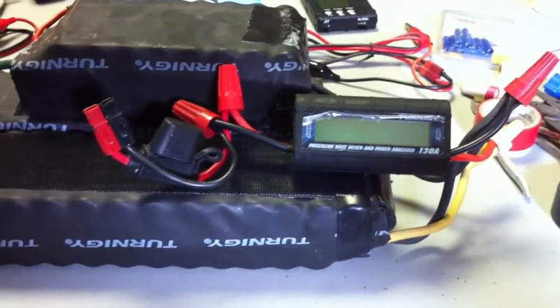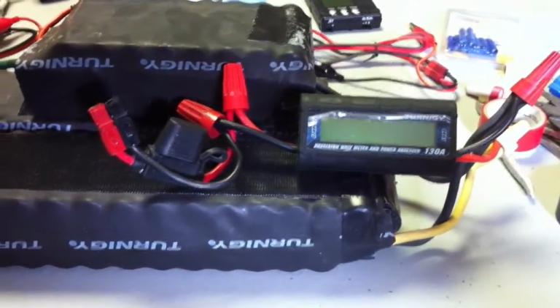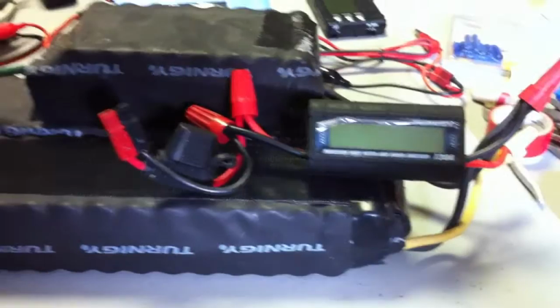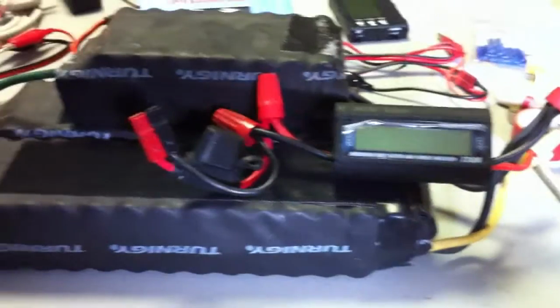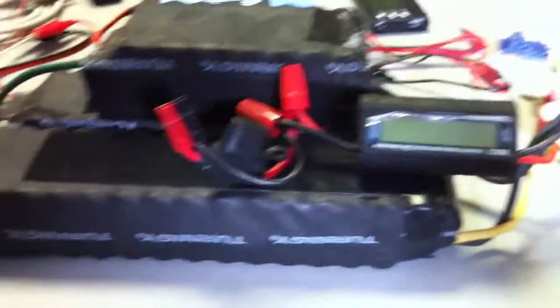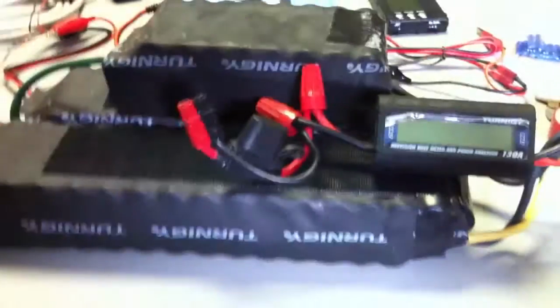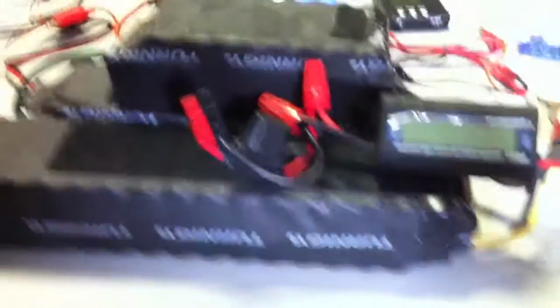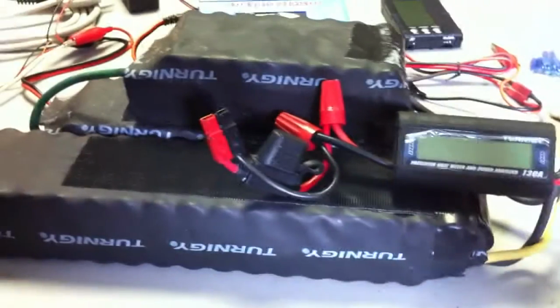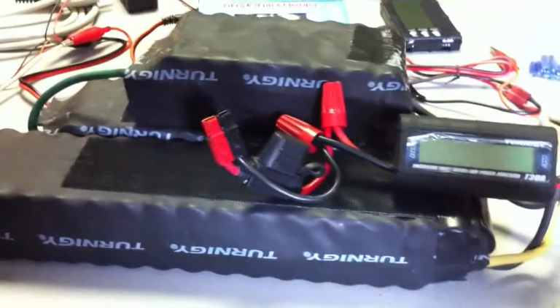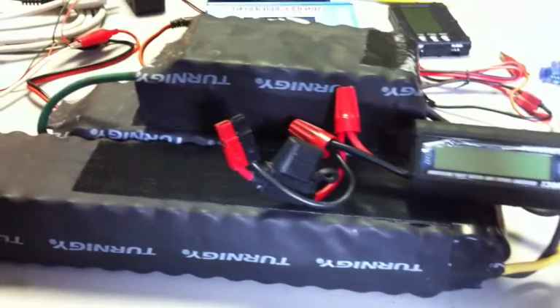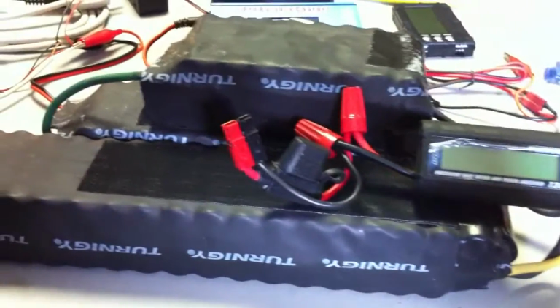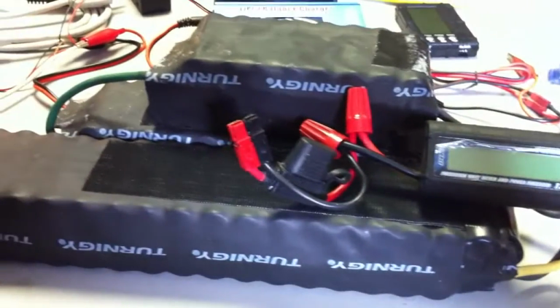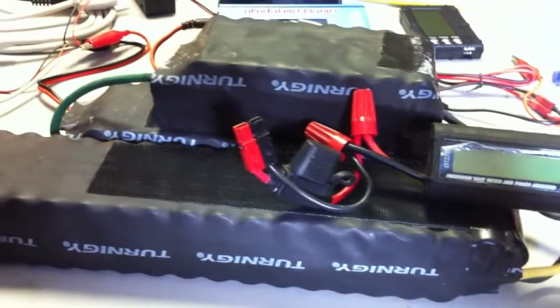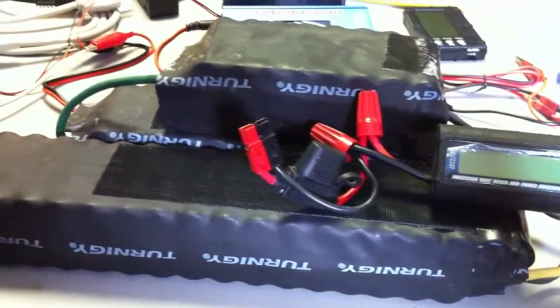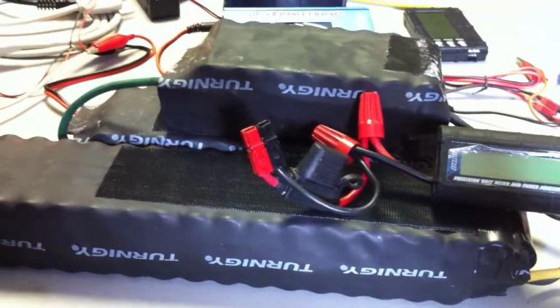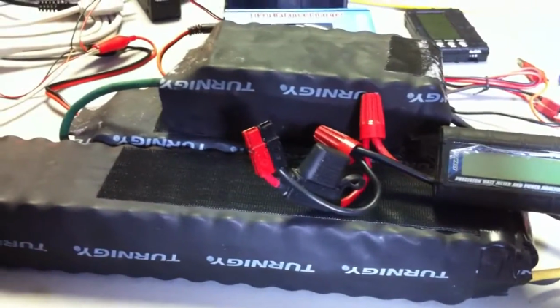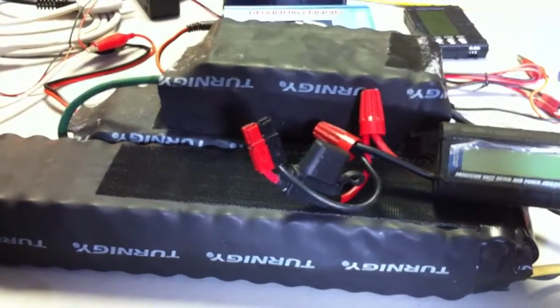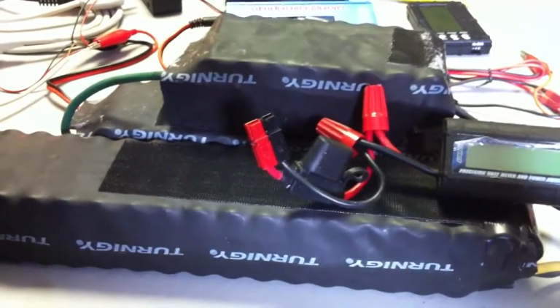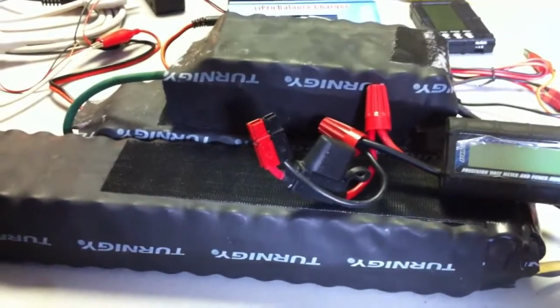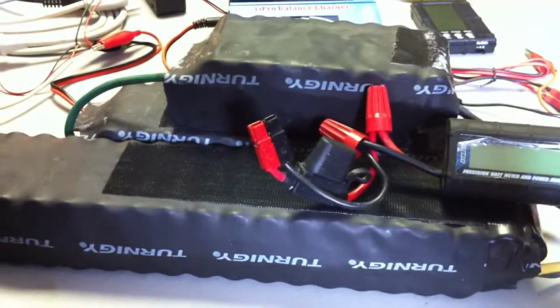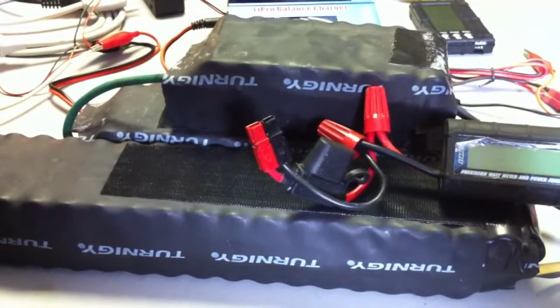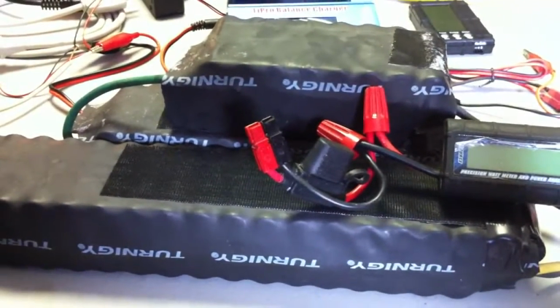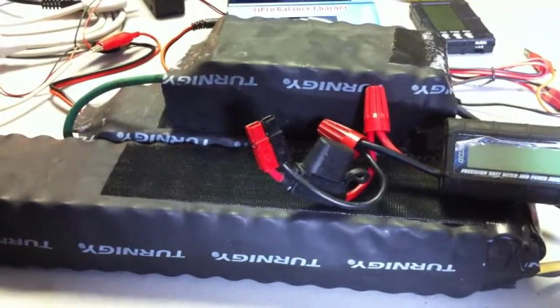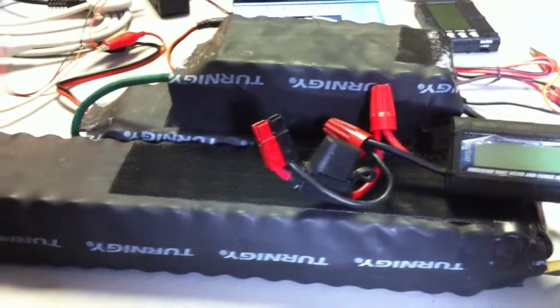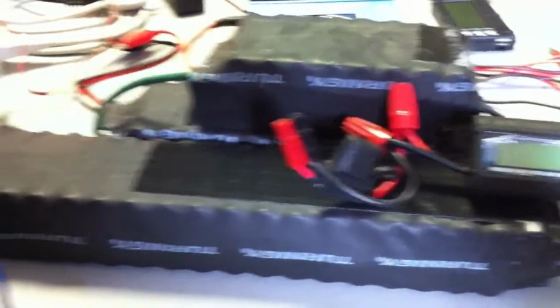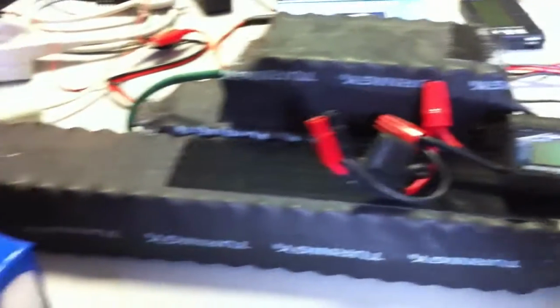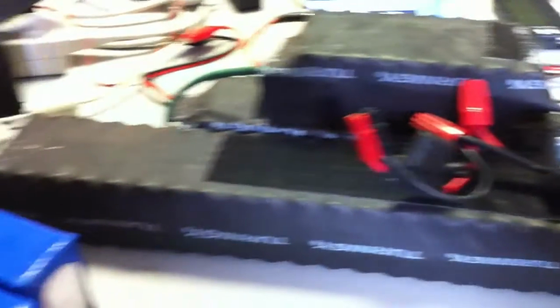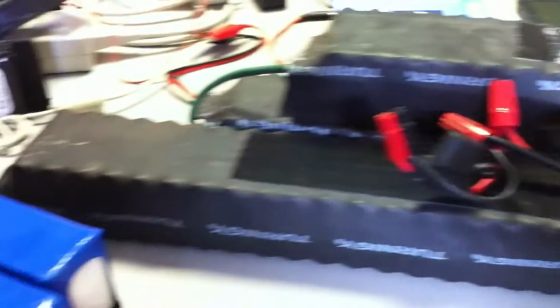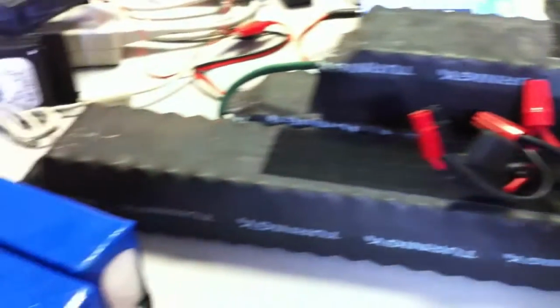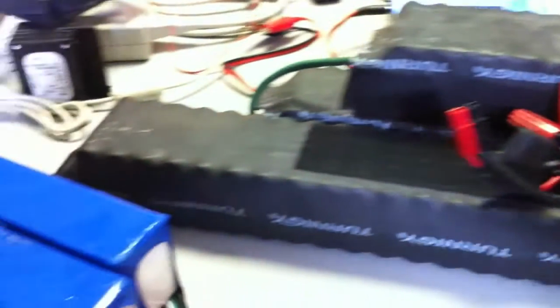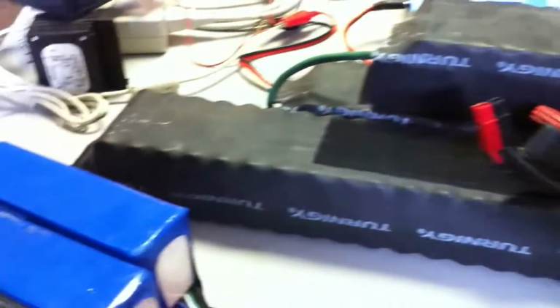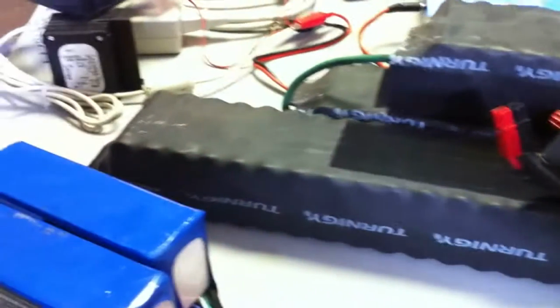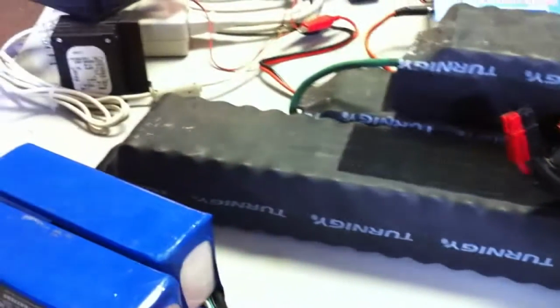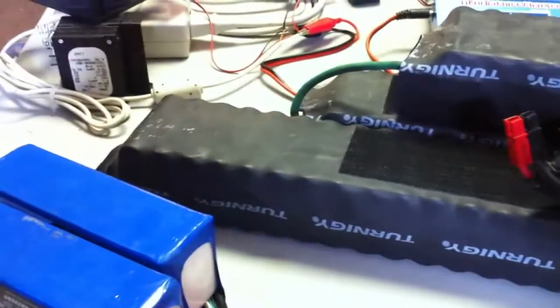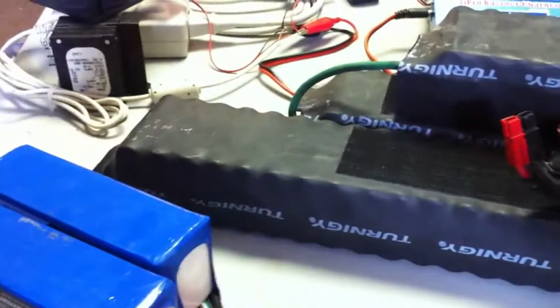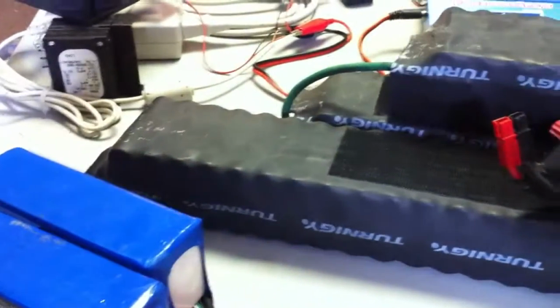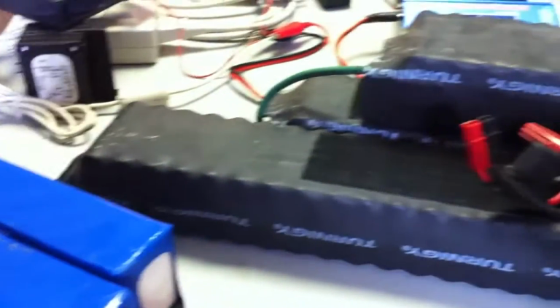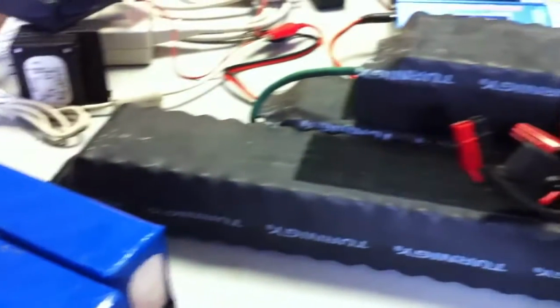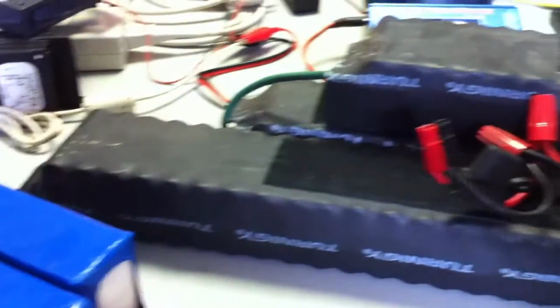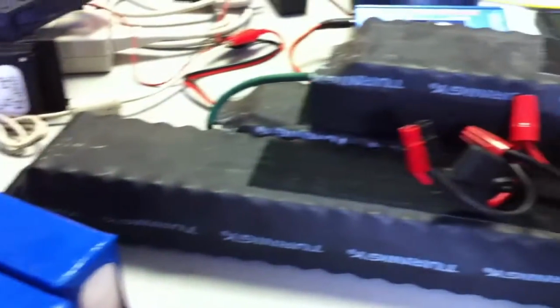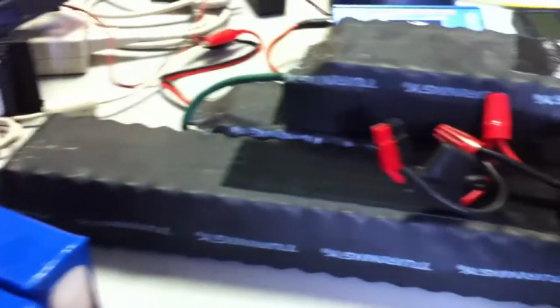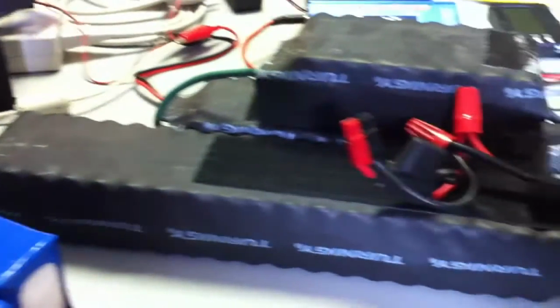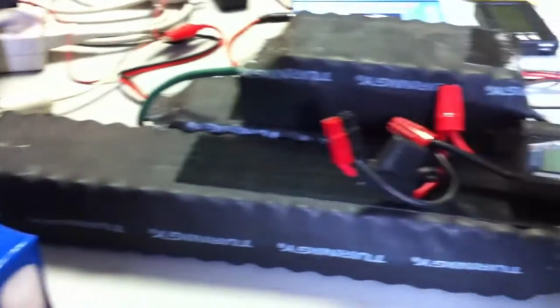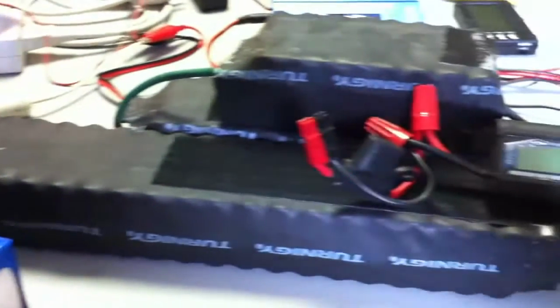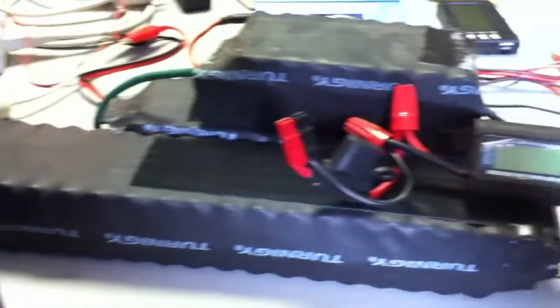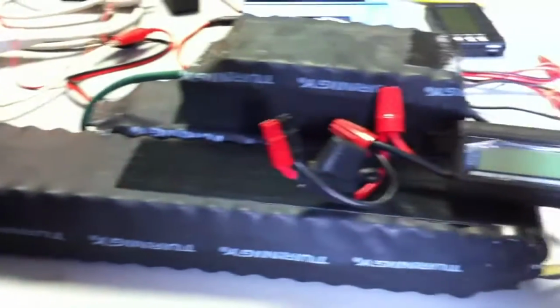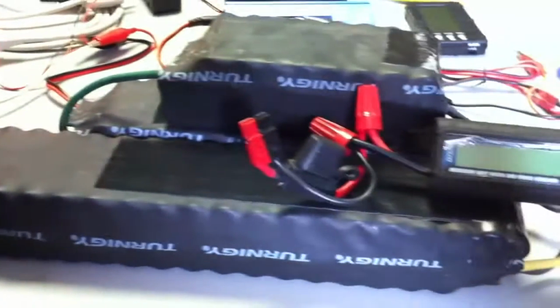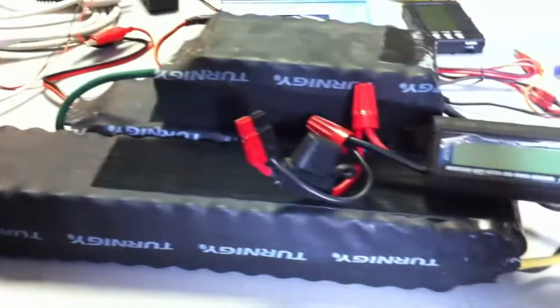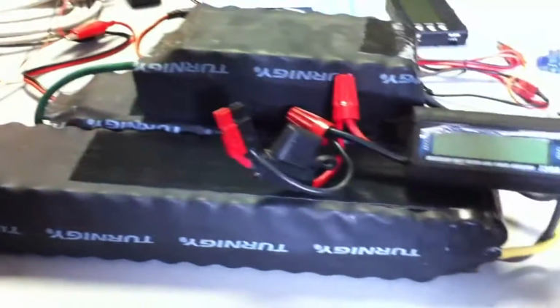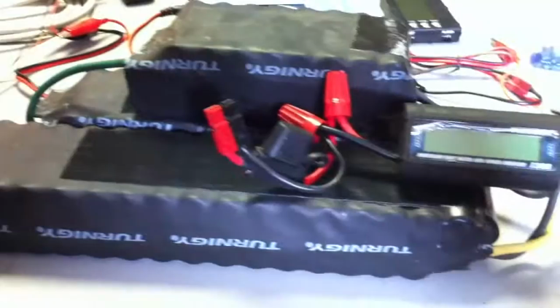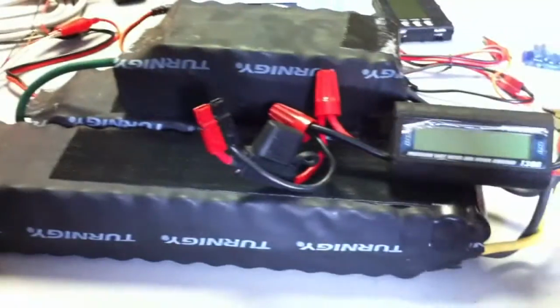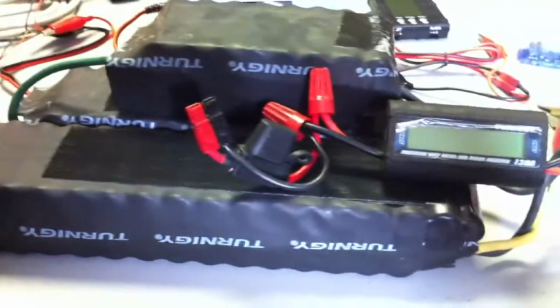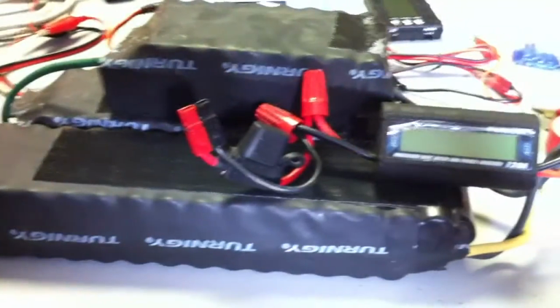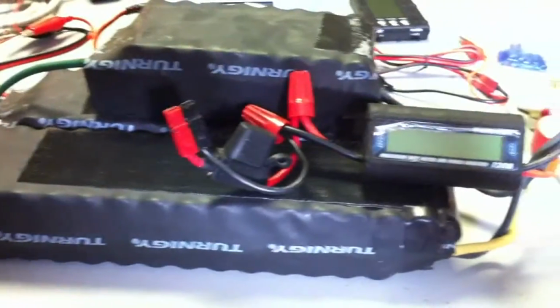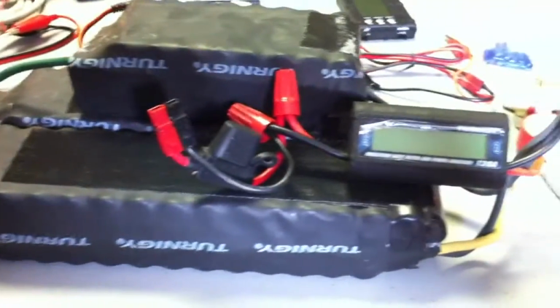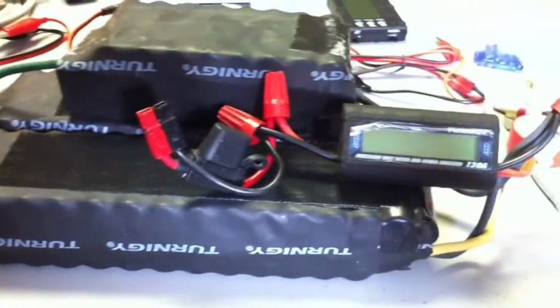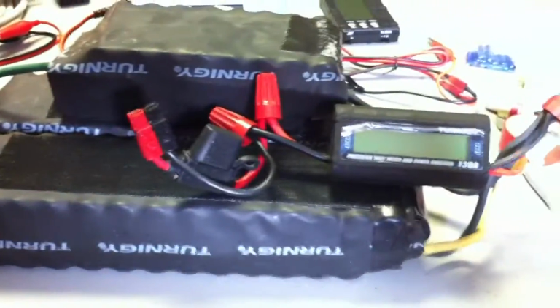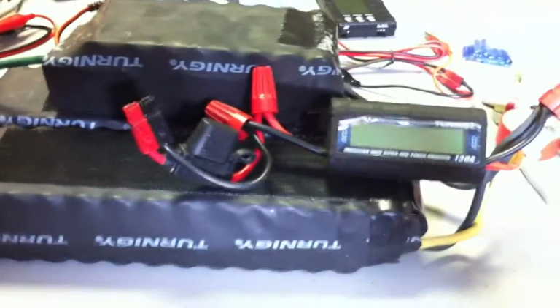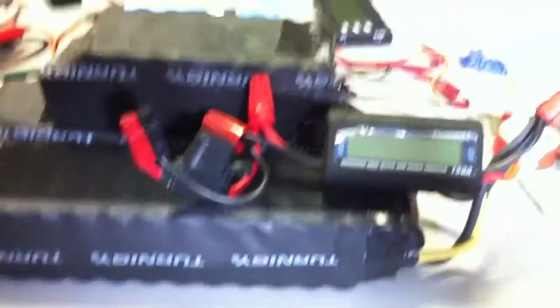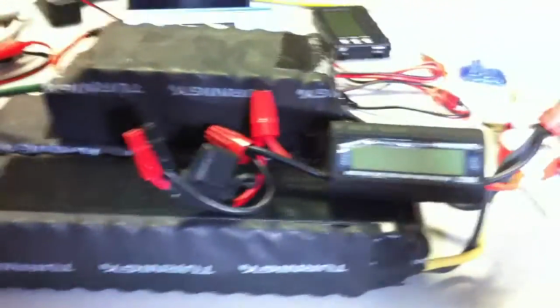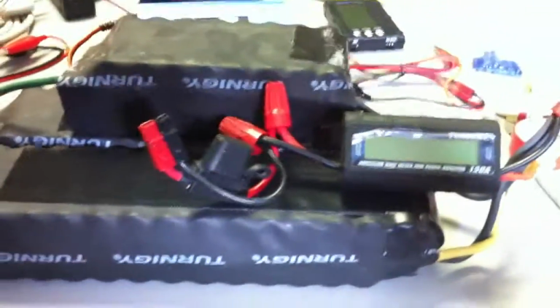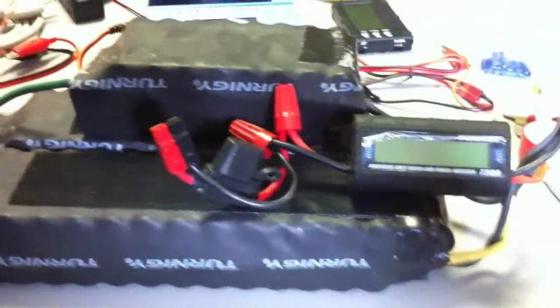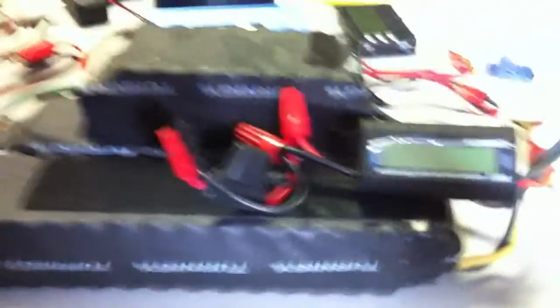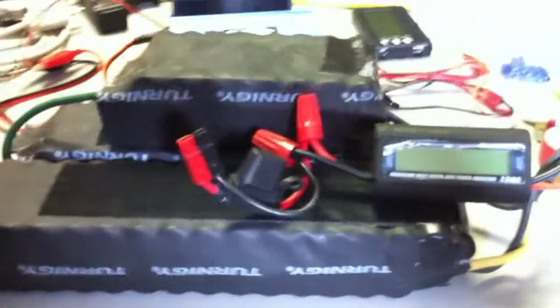I tried to hook them up to a 24-volt charger, and they didn't even get recognized by it, so it wouldn't even output voltage.